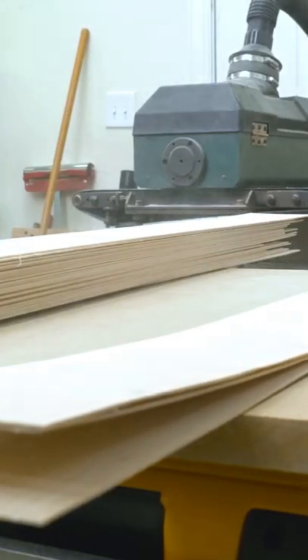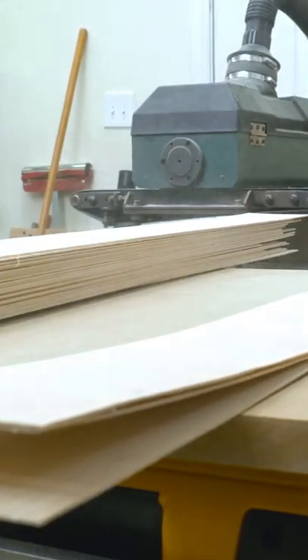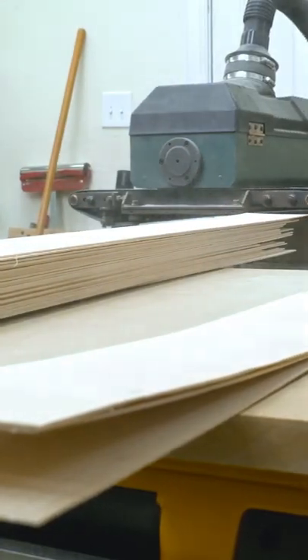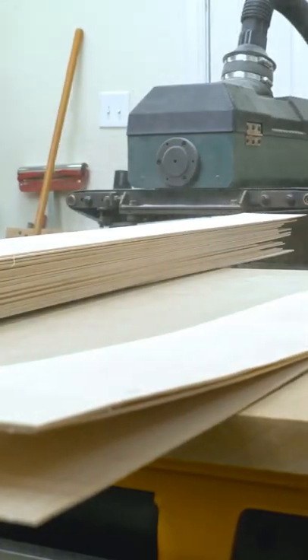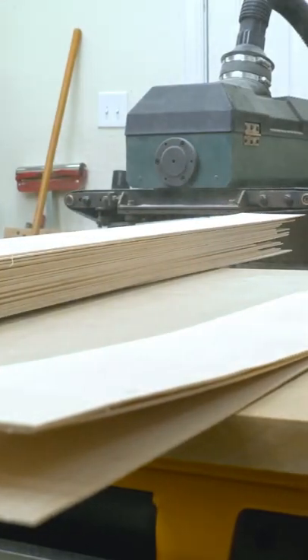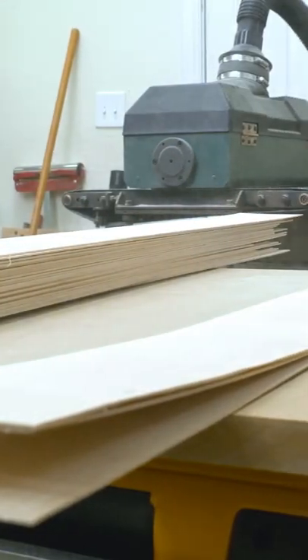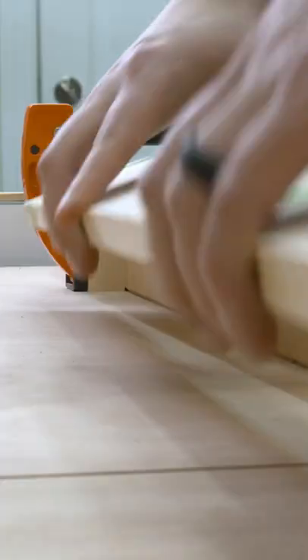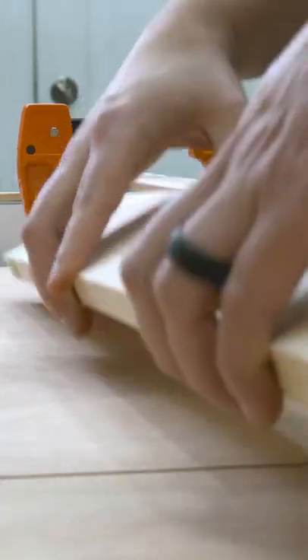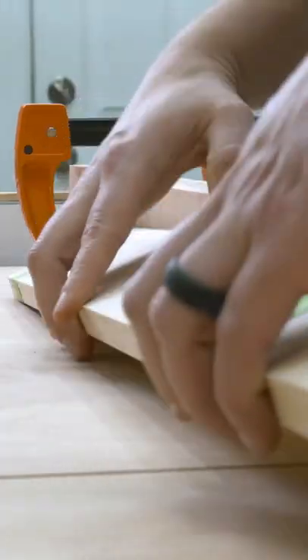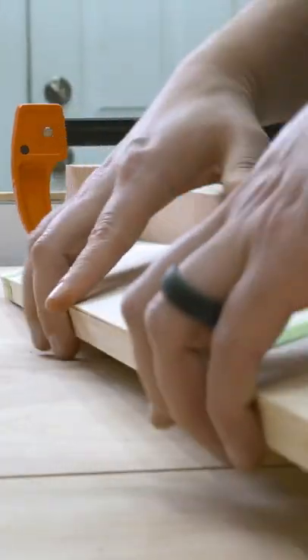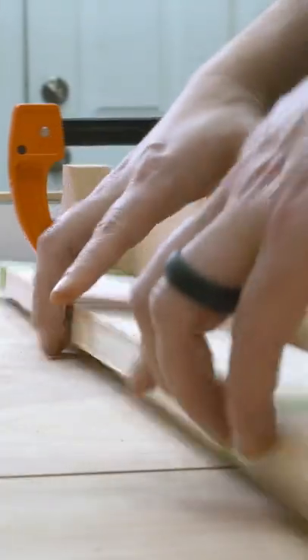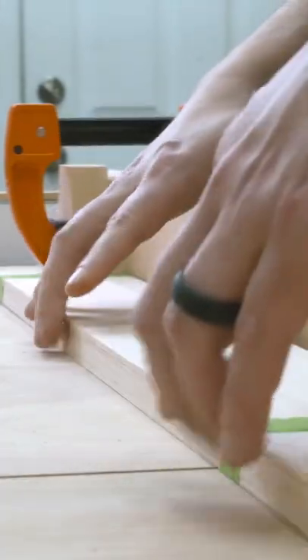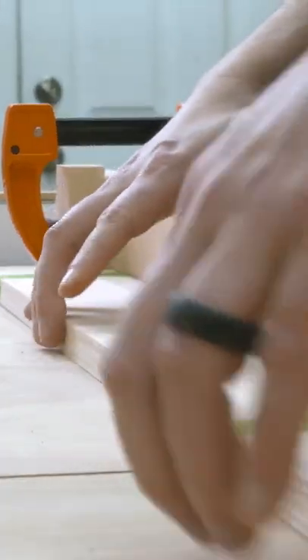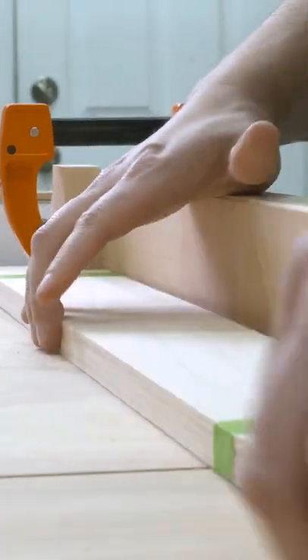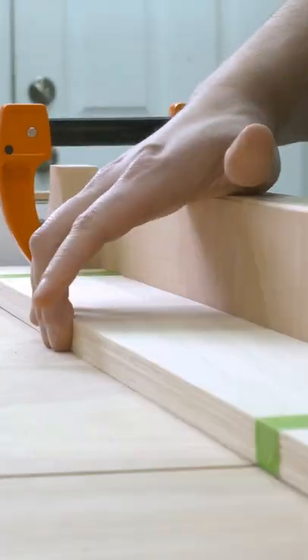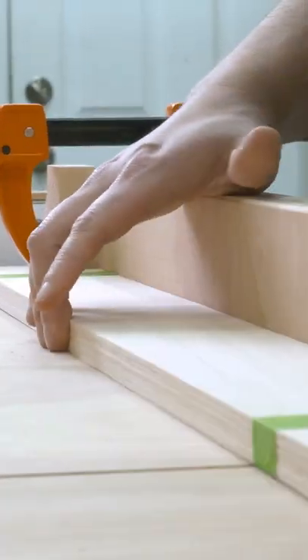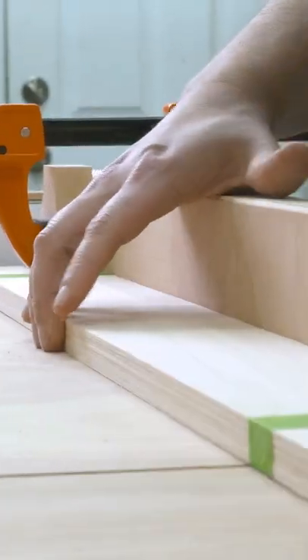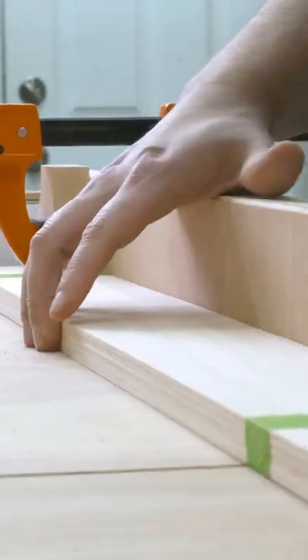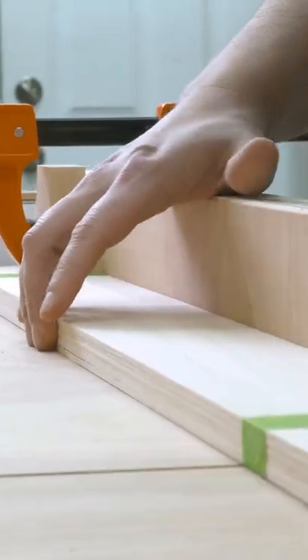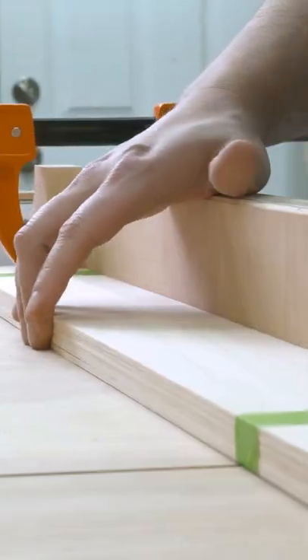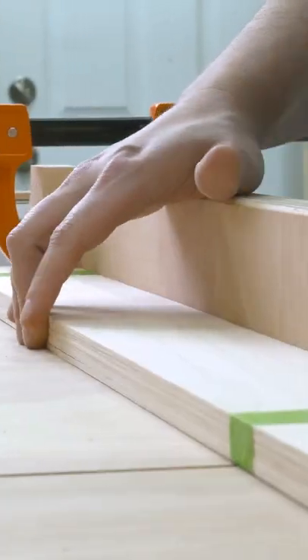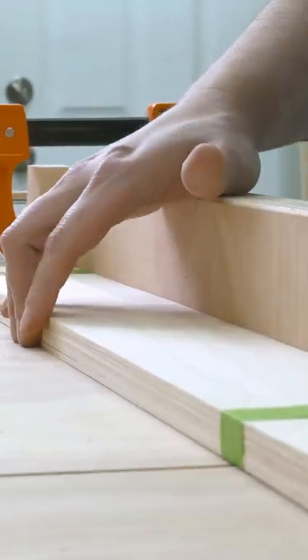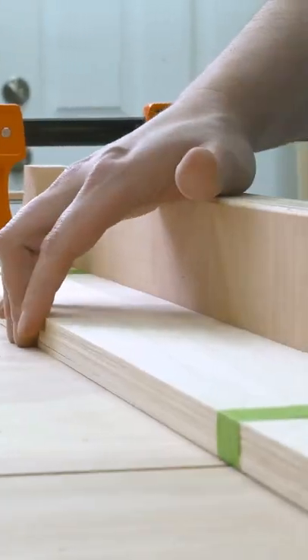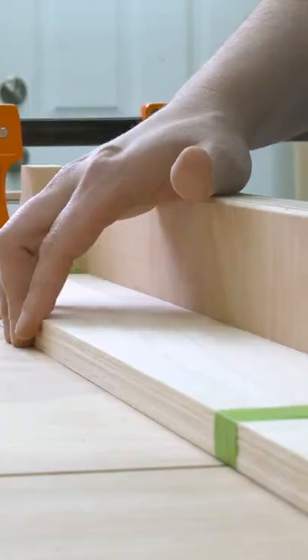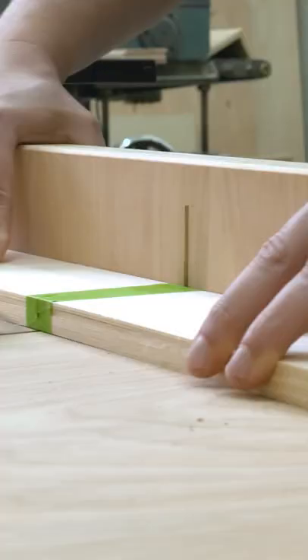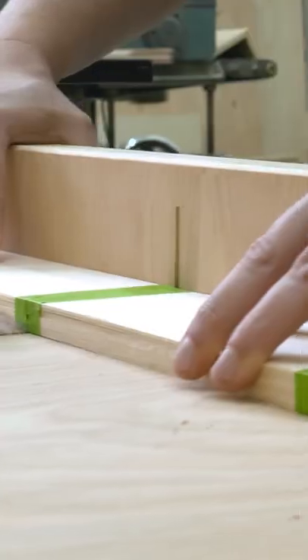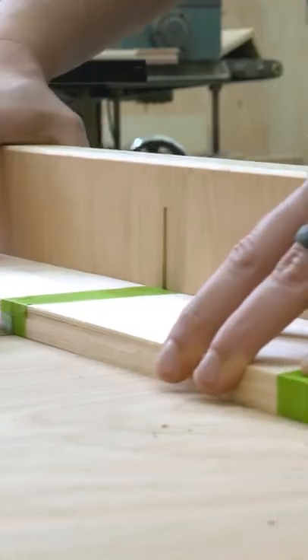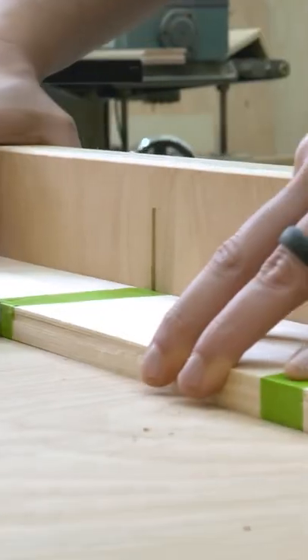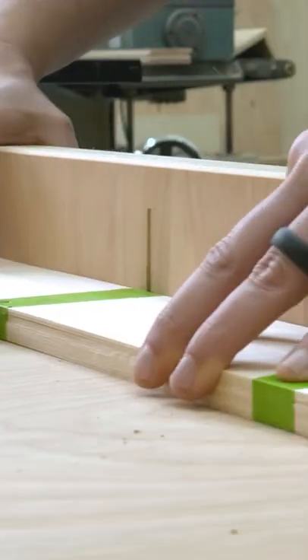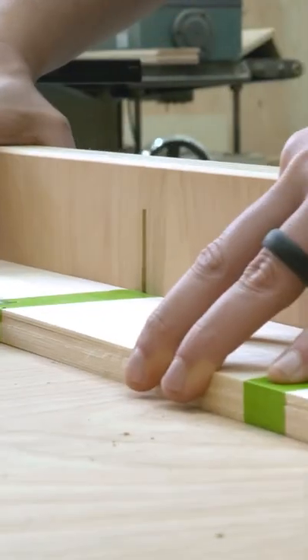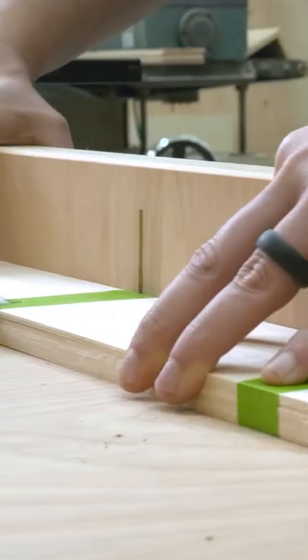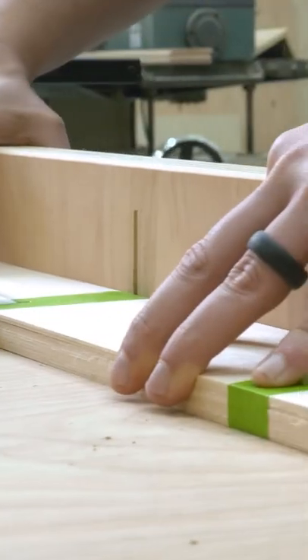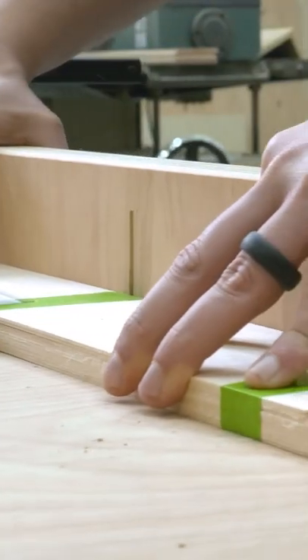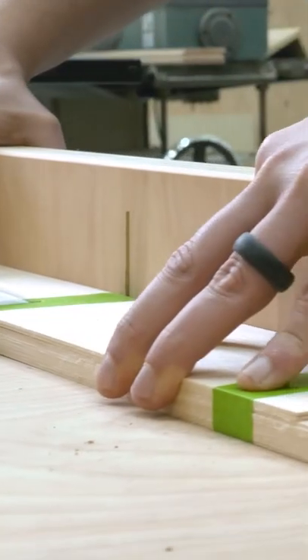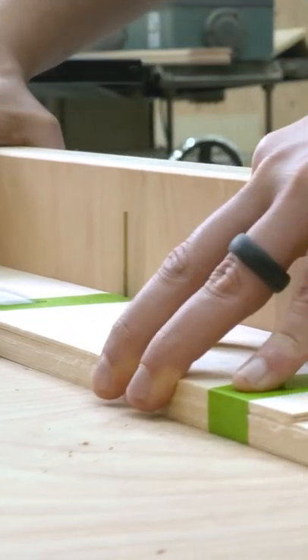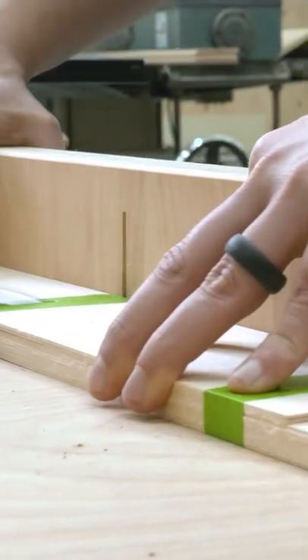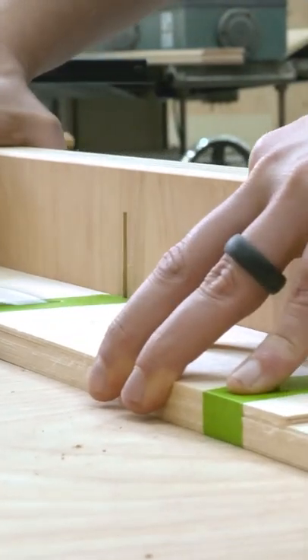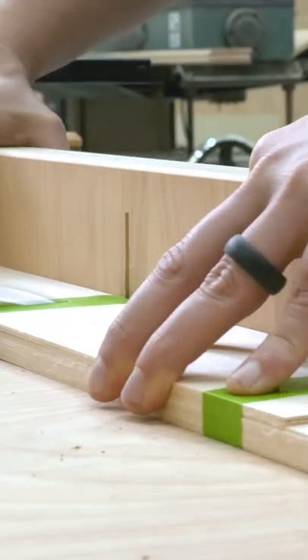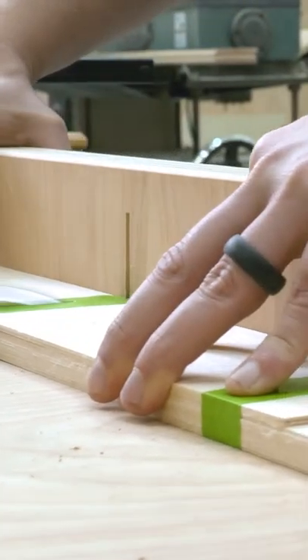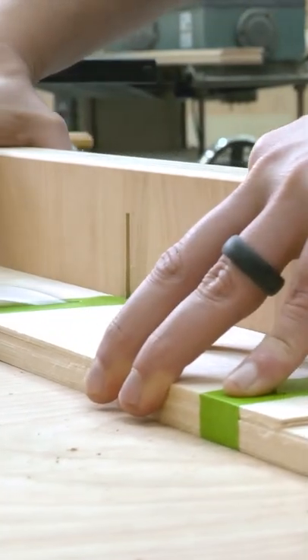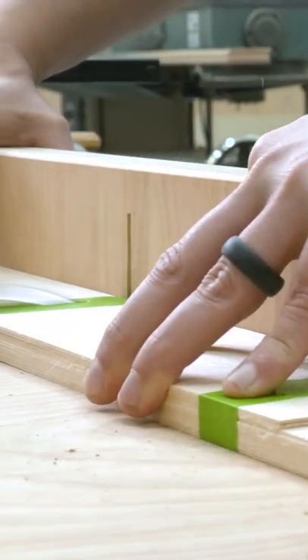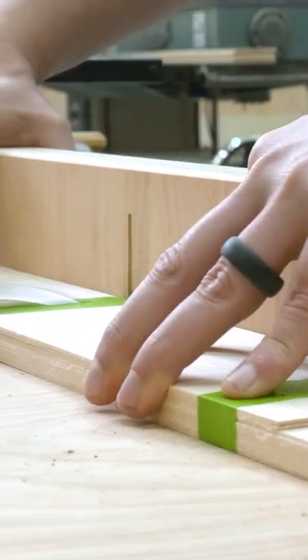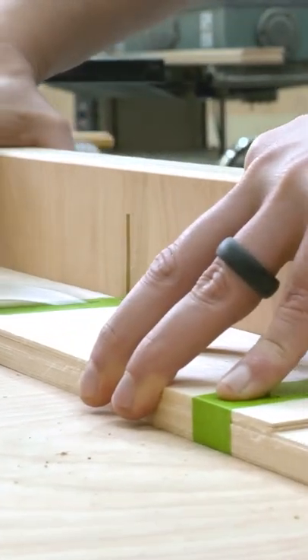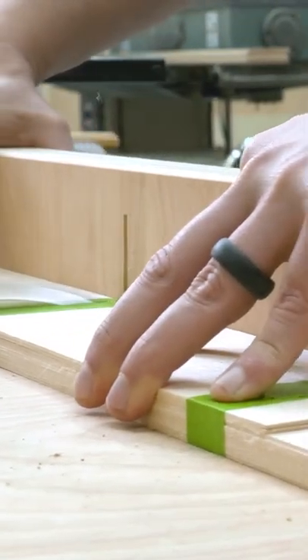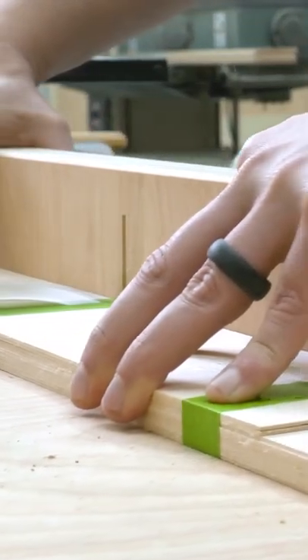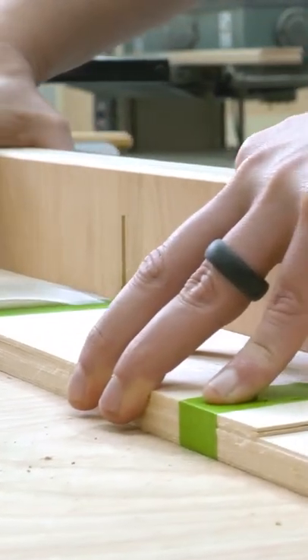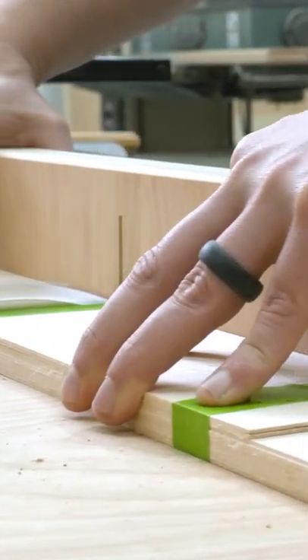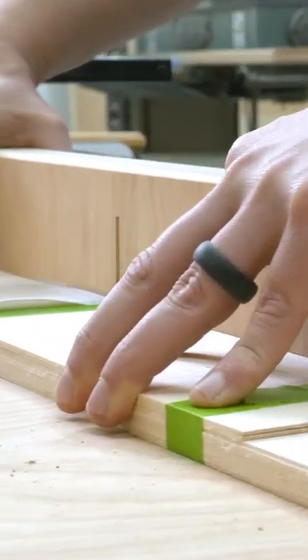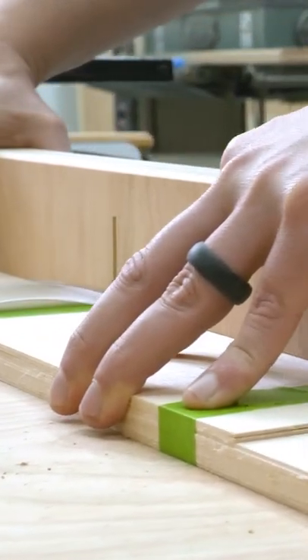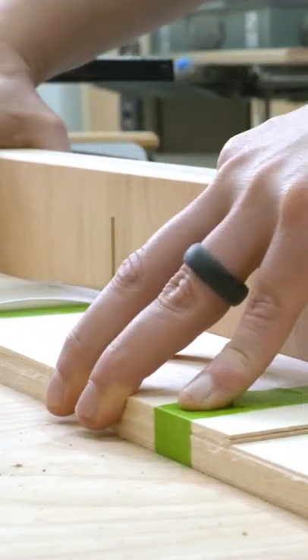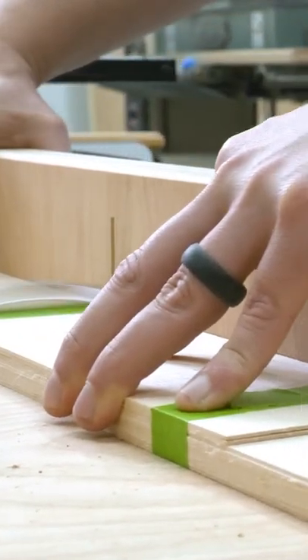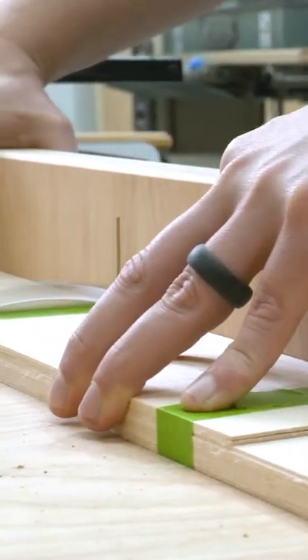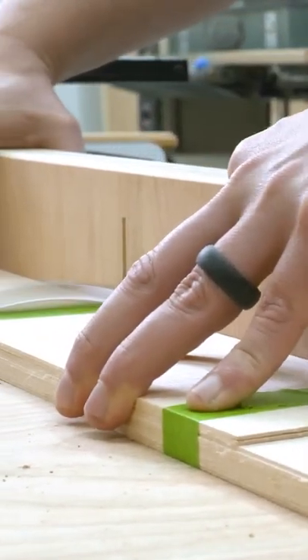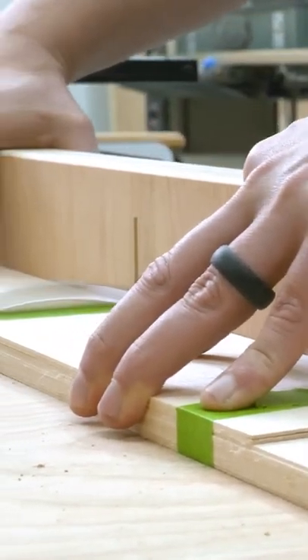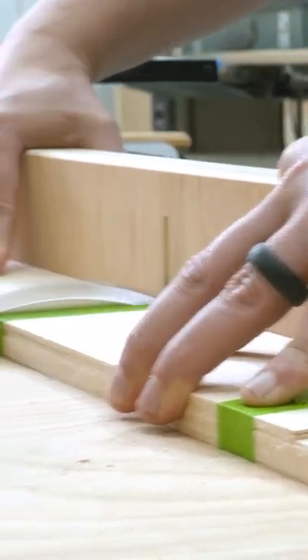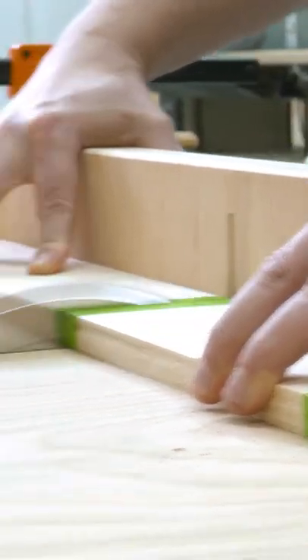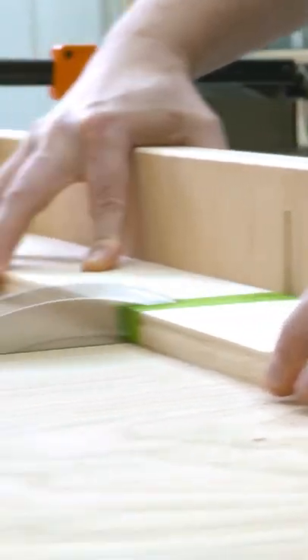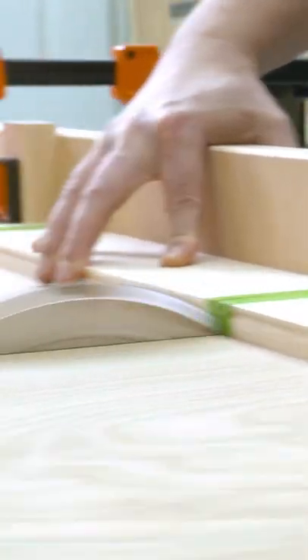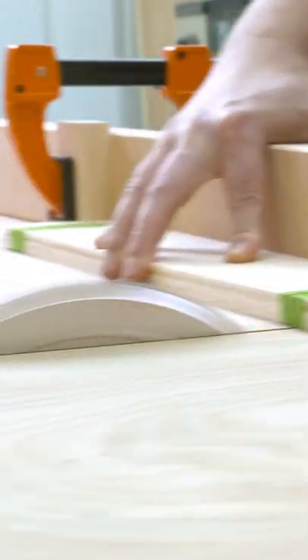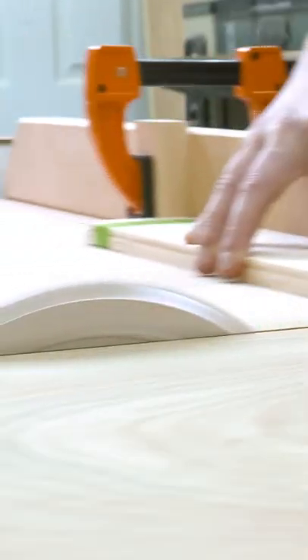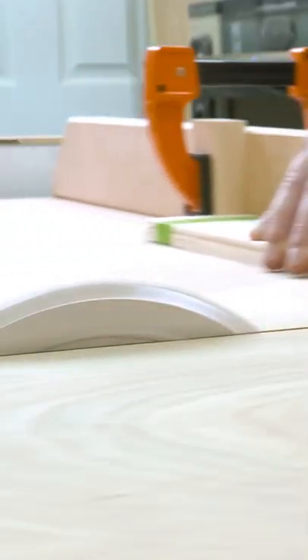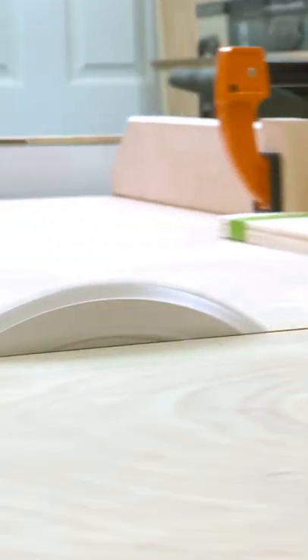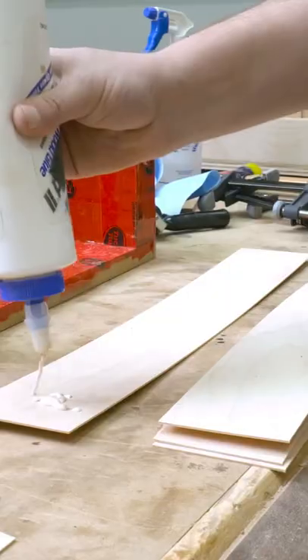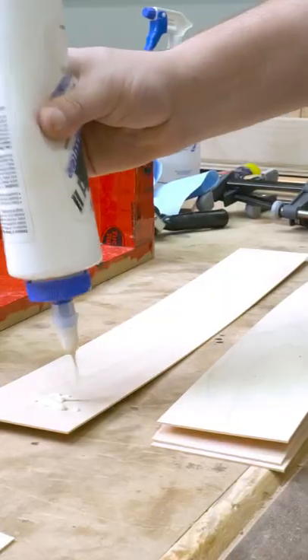Next, trim the slices down to their final length at the table saw with a crosscut sled. It also helps to add a few strips of tape around the veneer to prevent tear out.